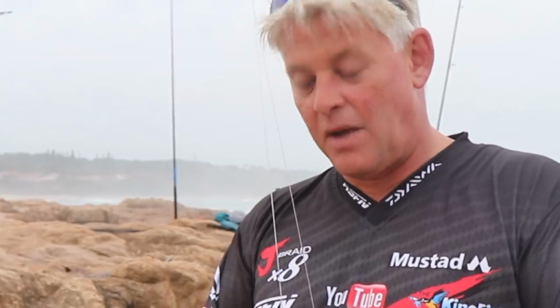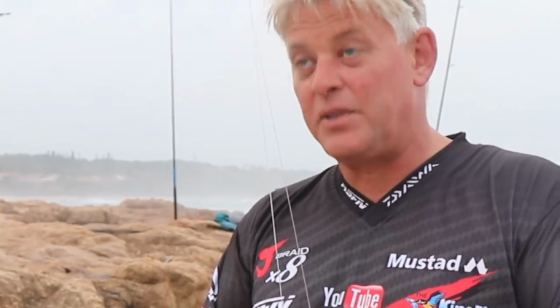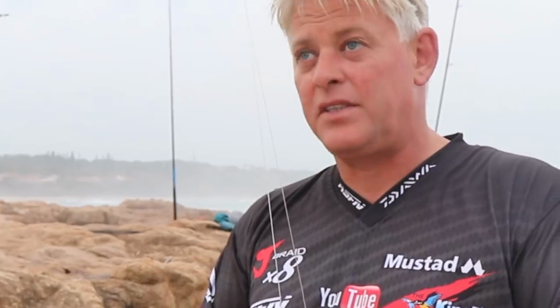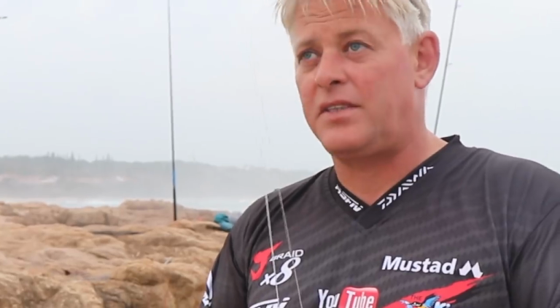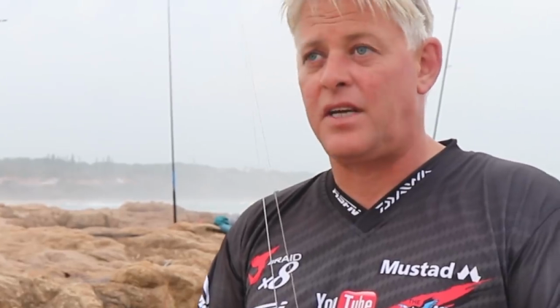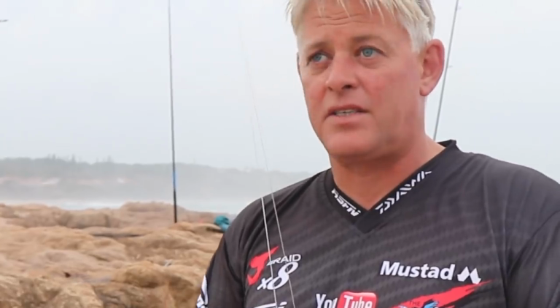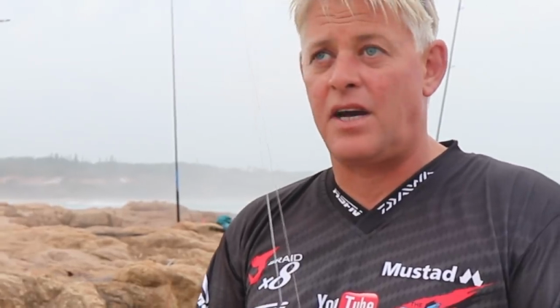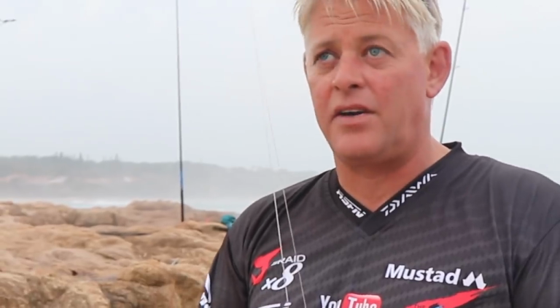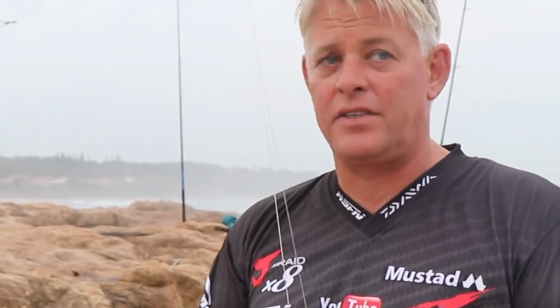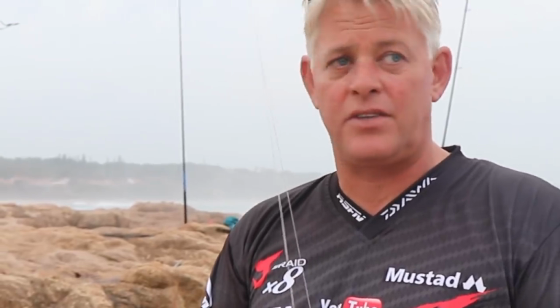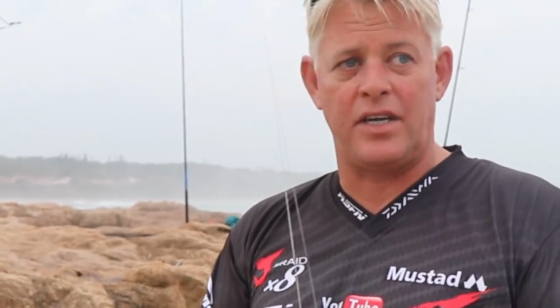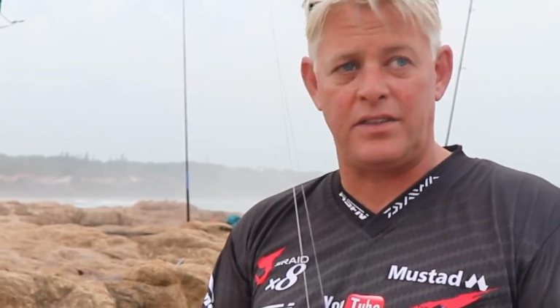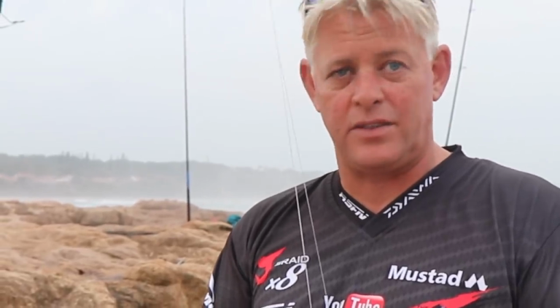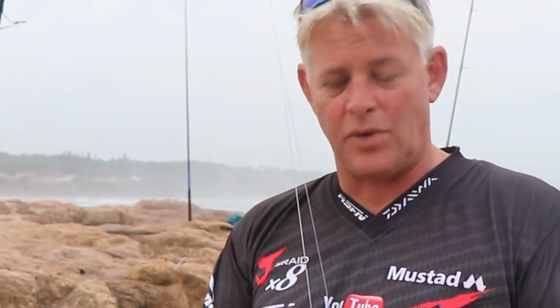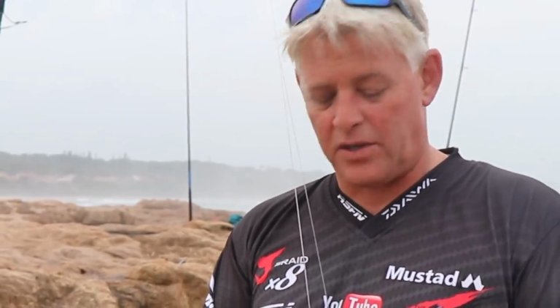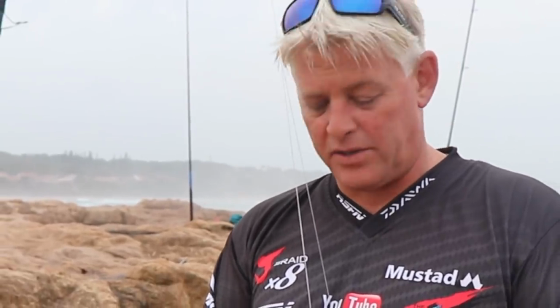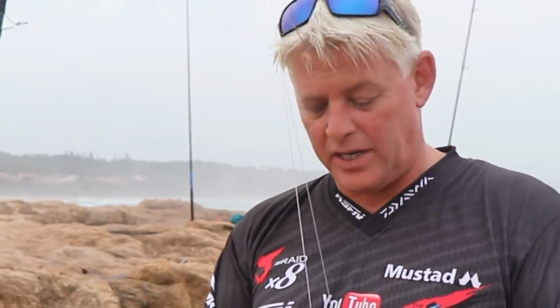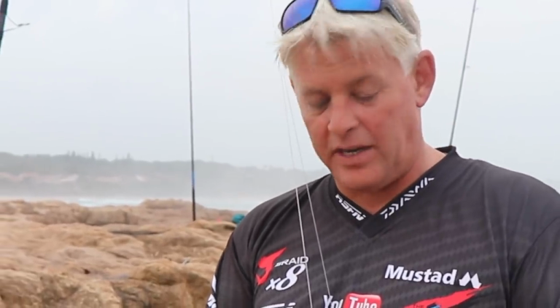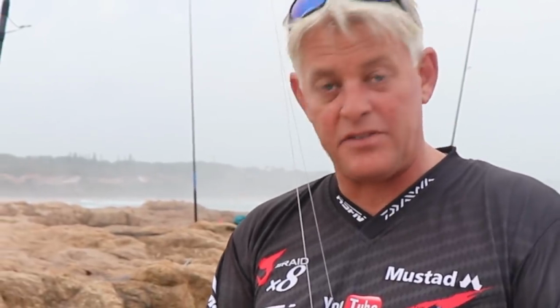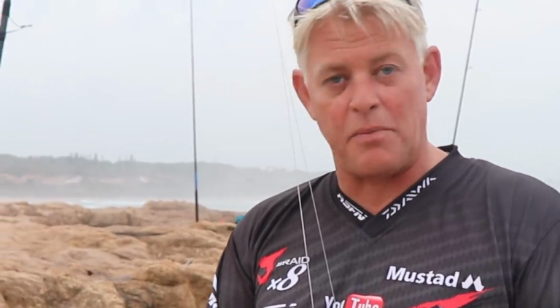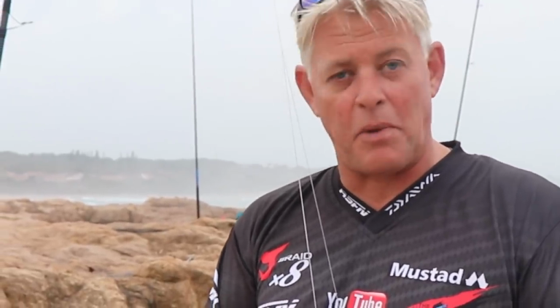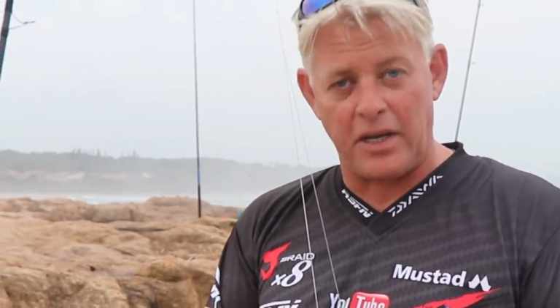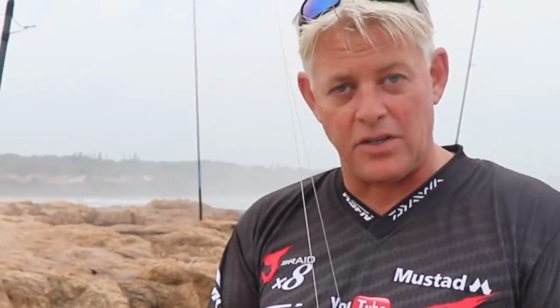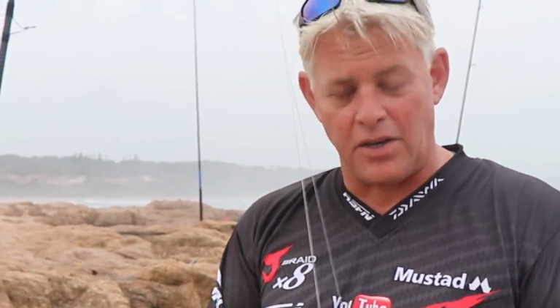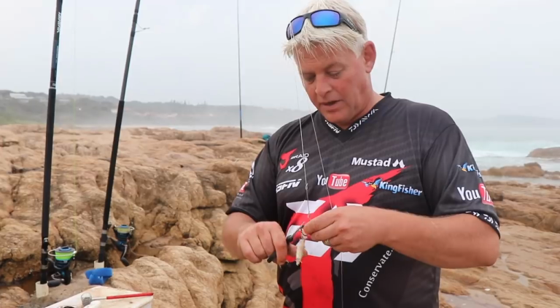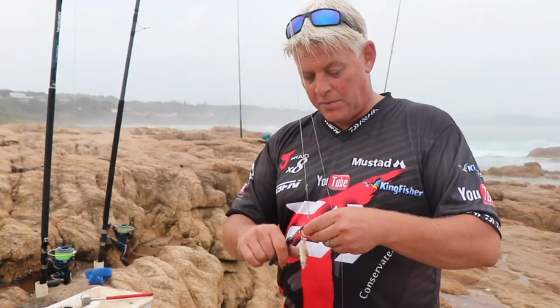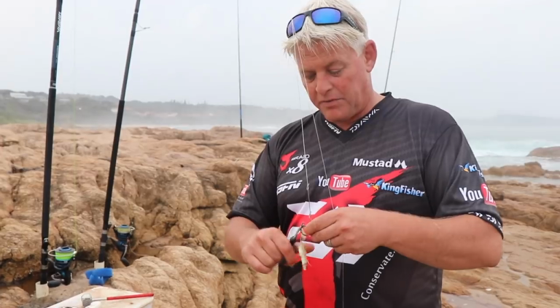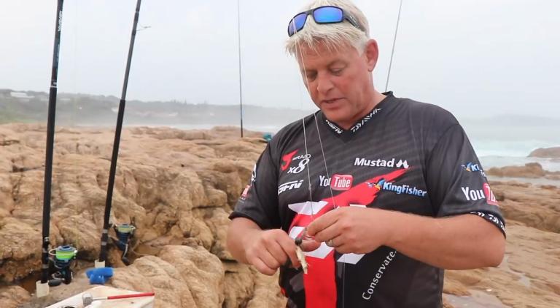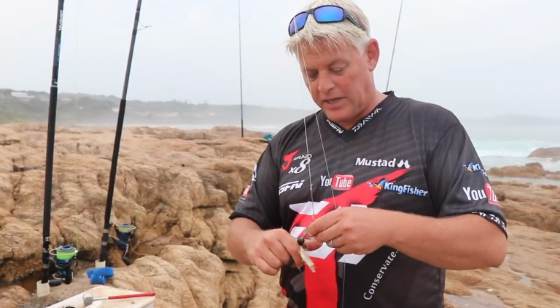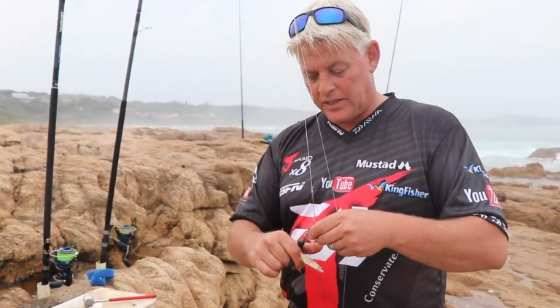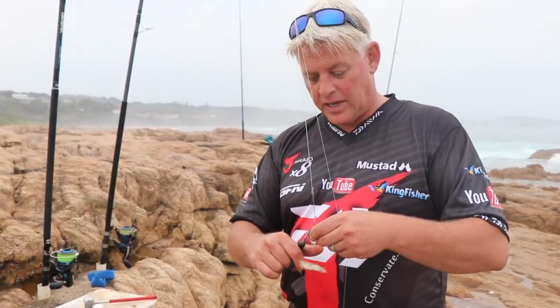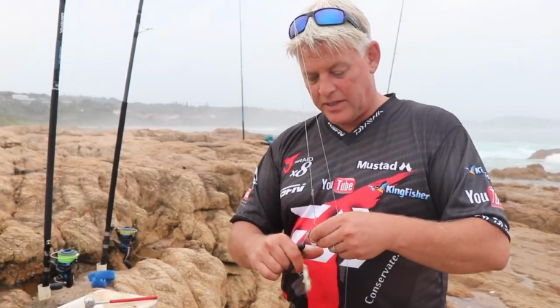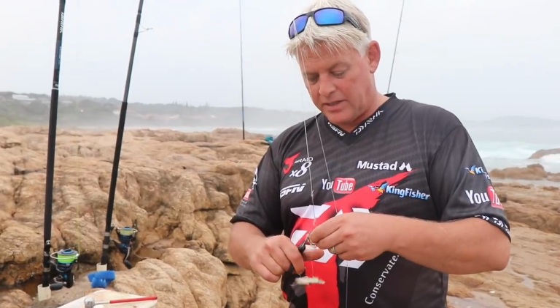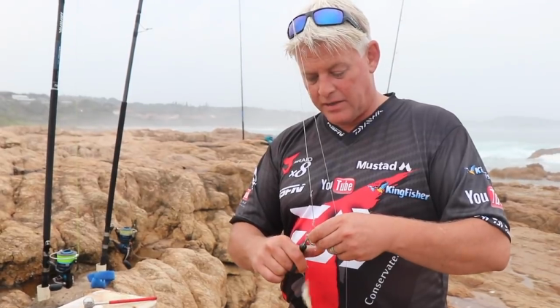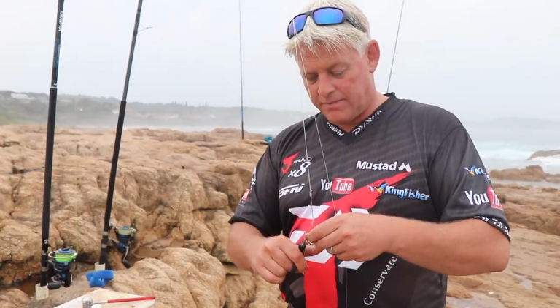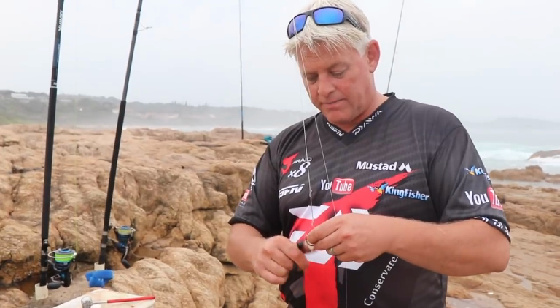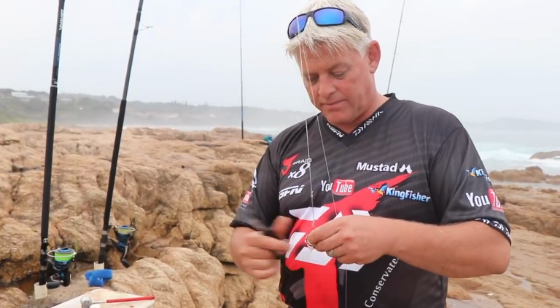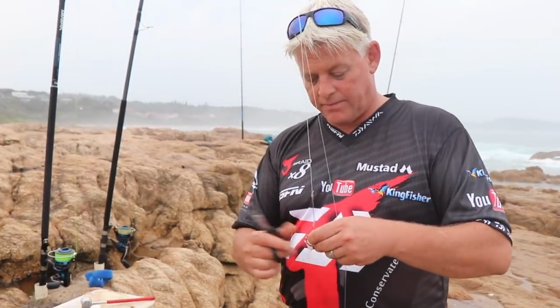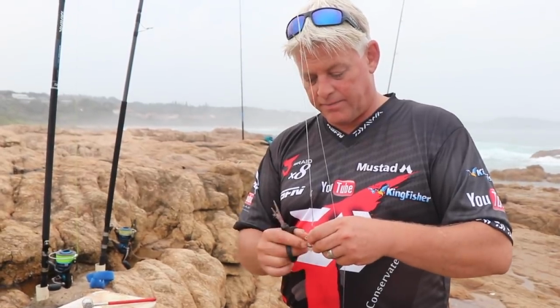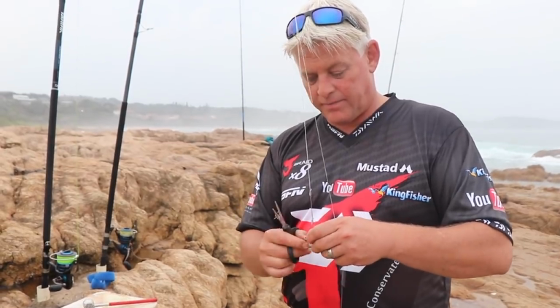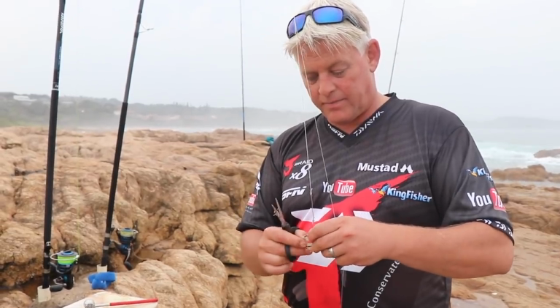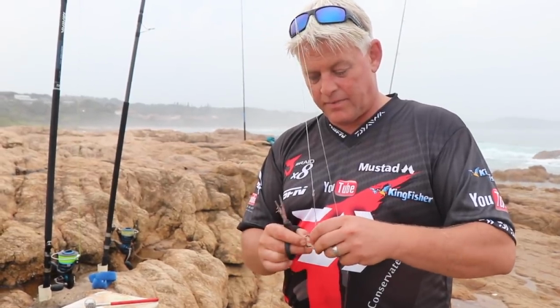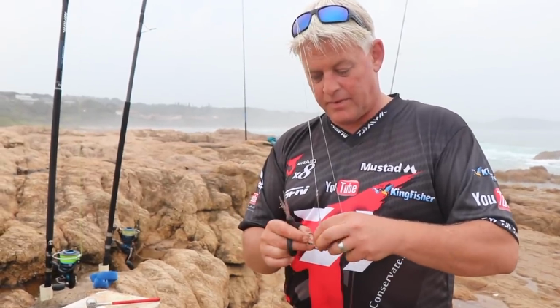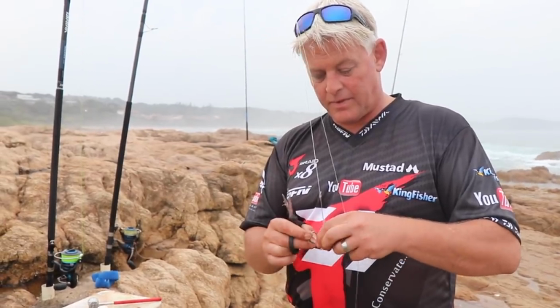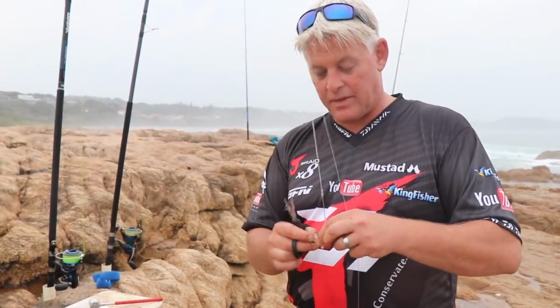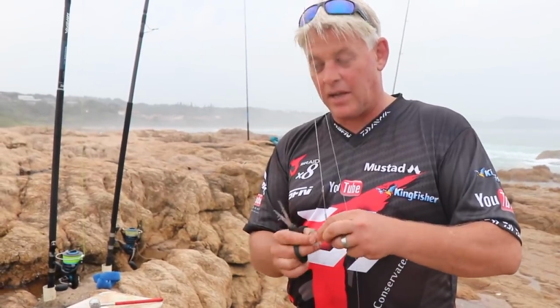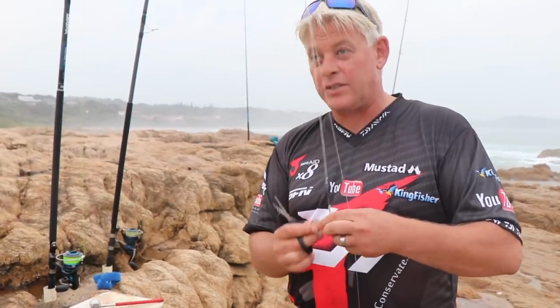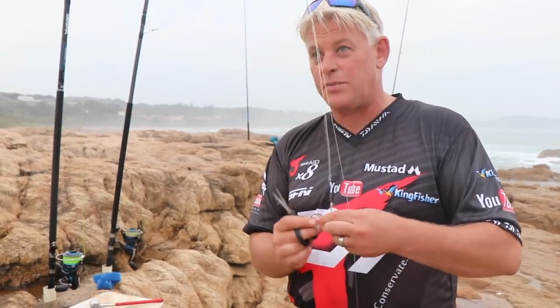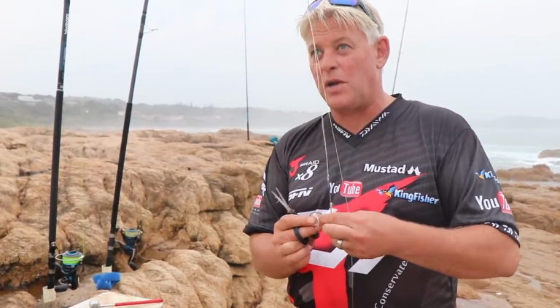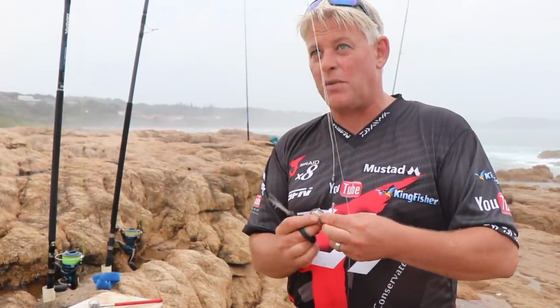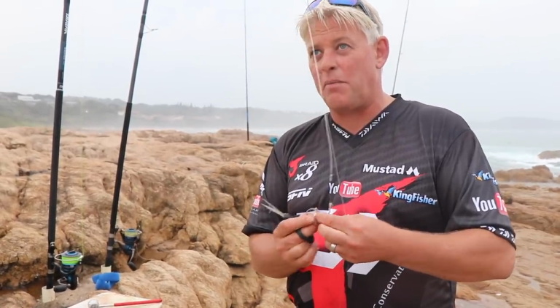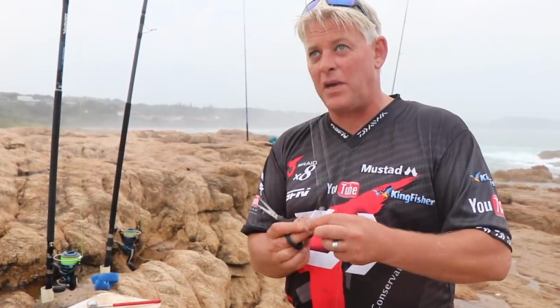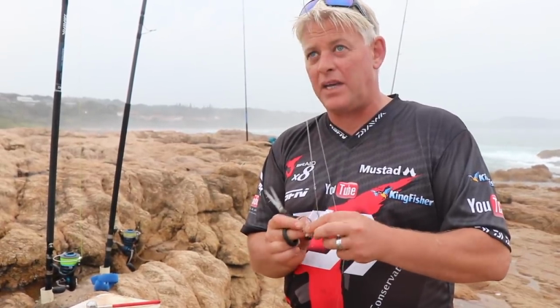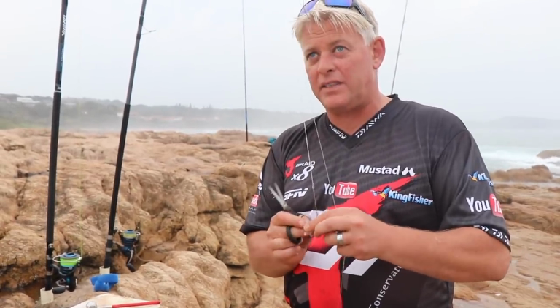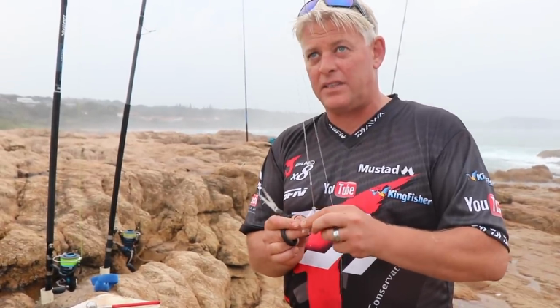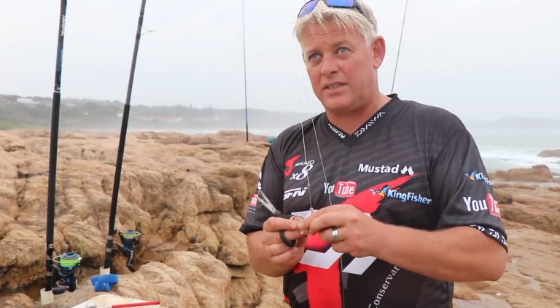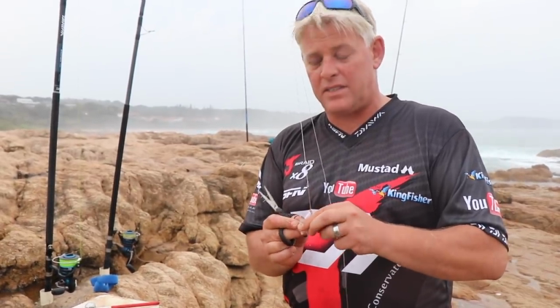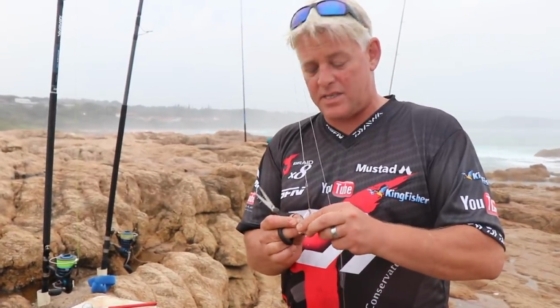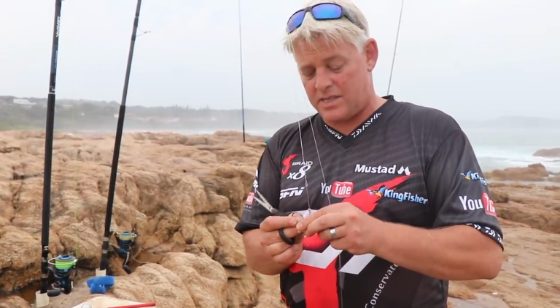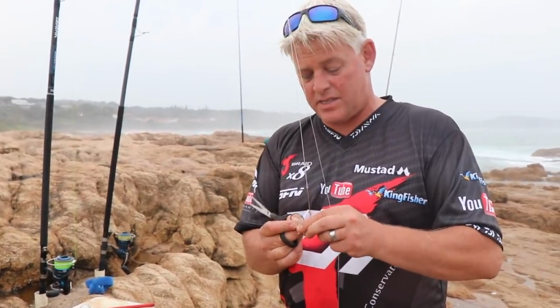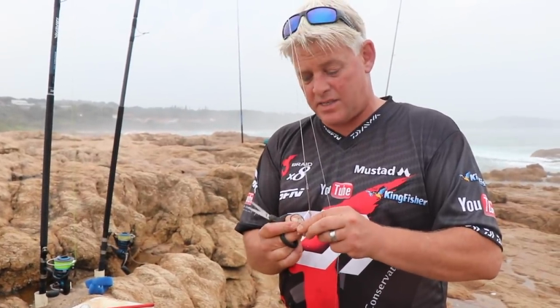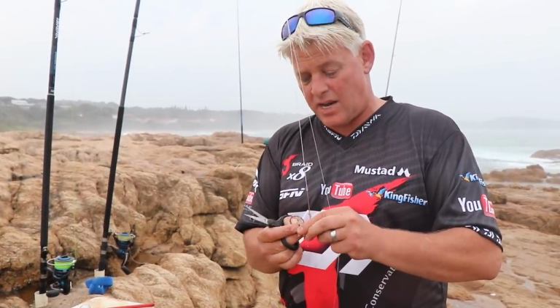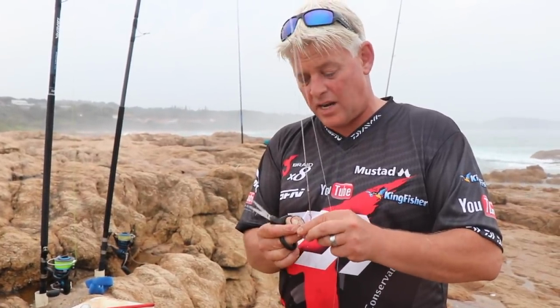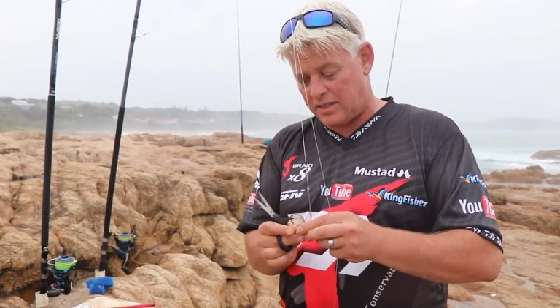We'll just check Tyron's trace as well because he leaves the bait on. A couple of days later I'll smell my bags — it stinks! We'll see you next time in the next episode.